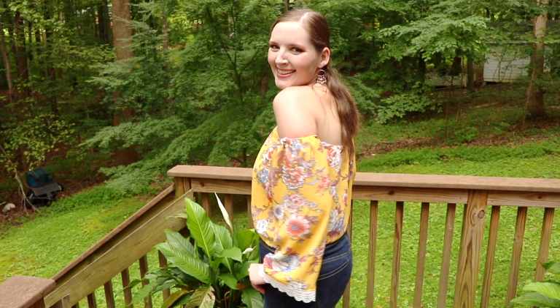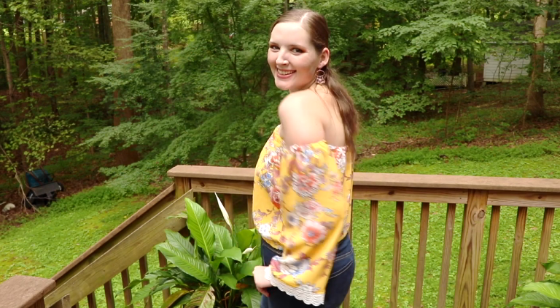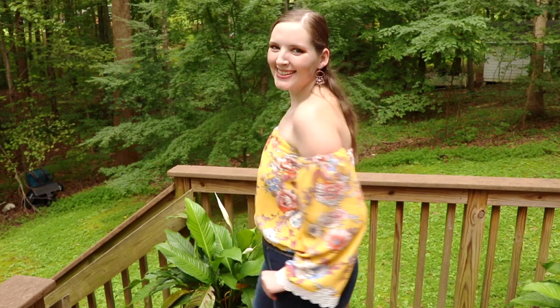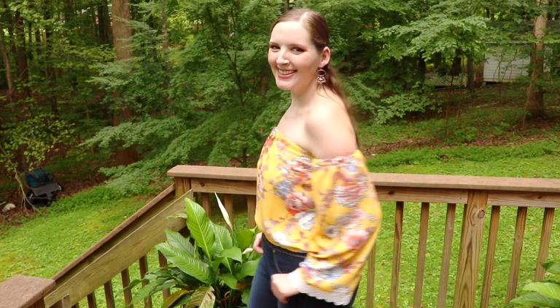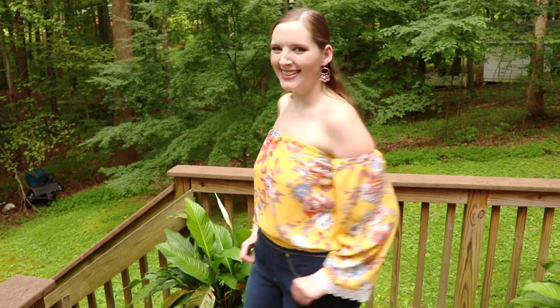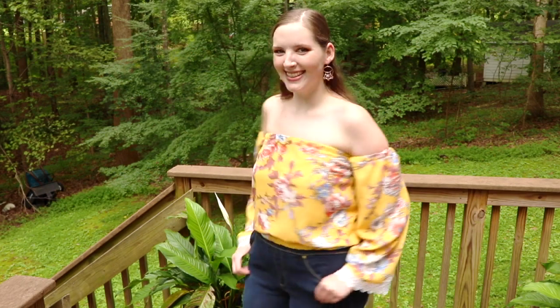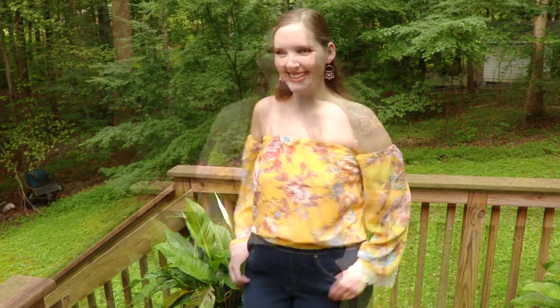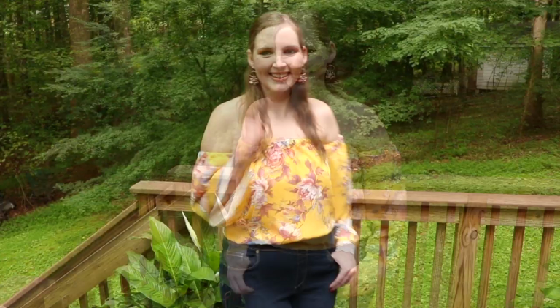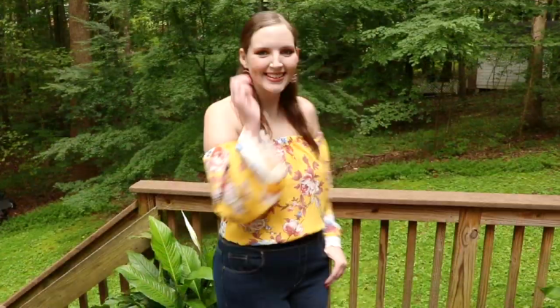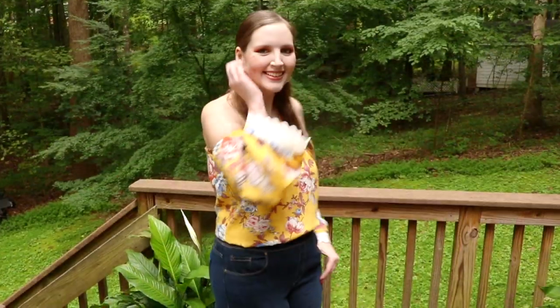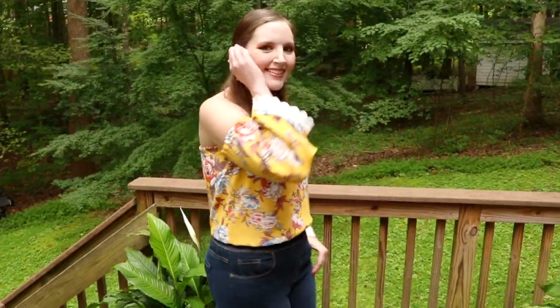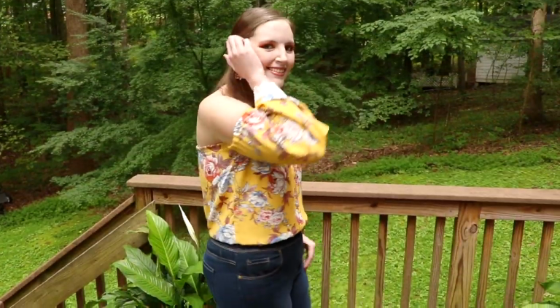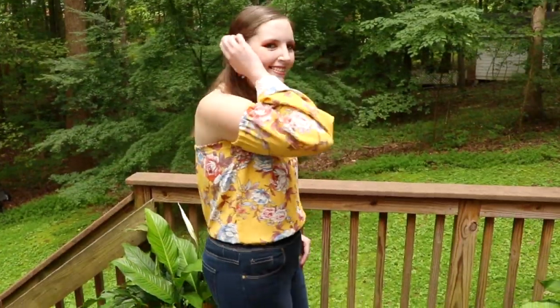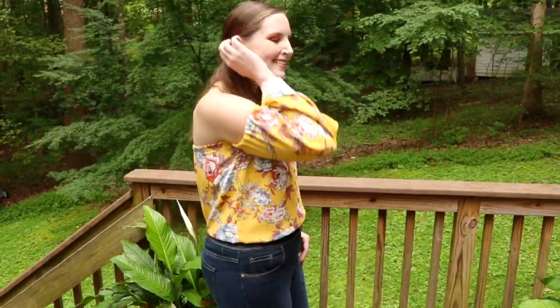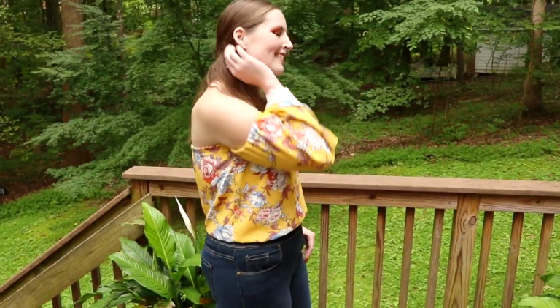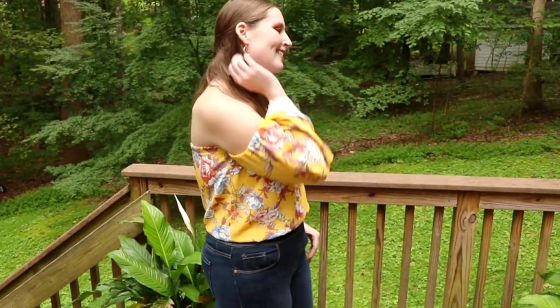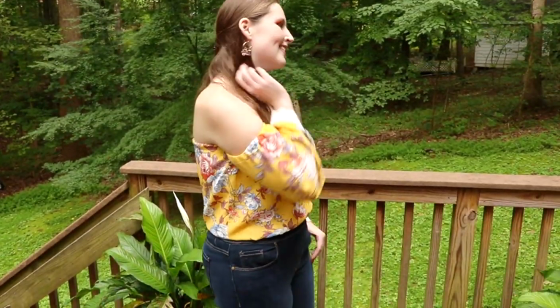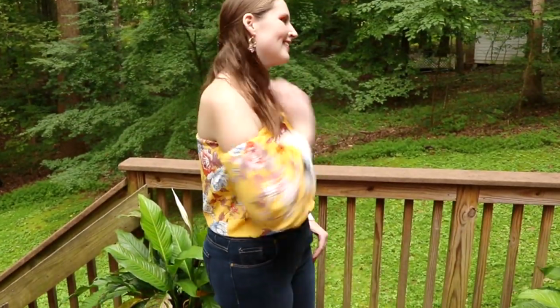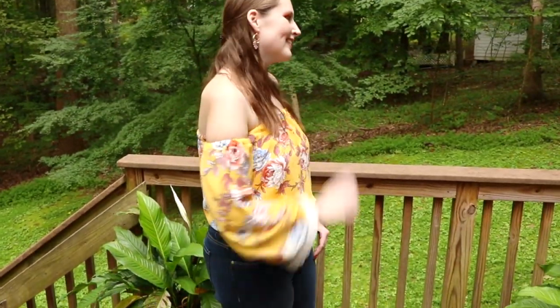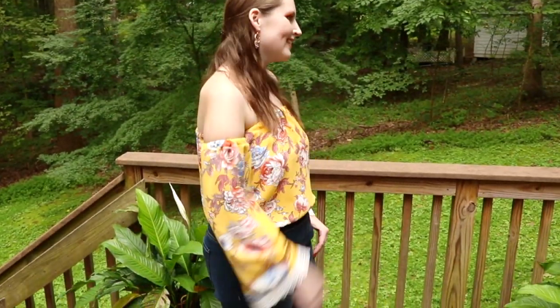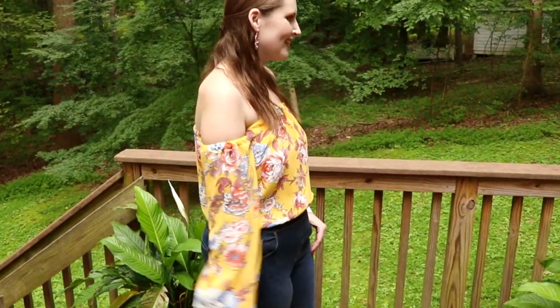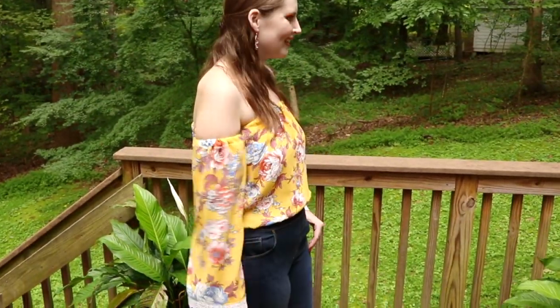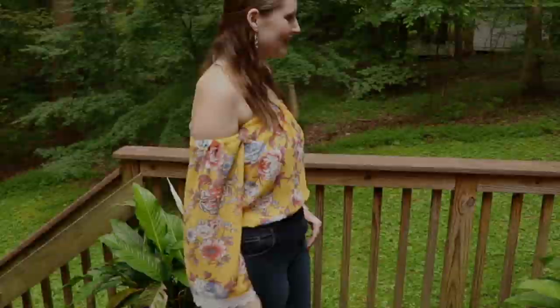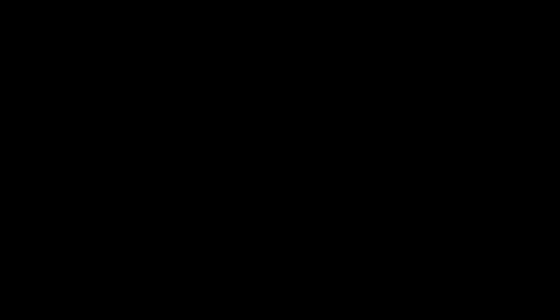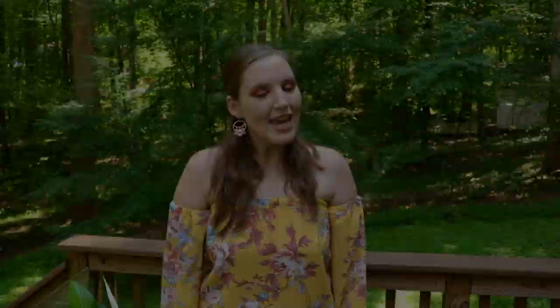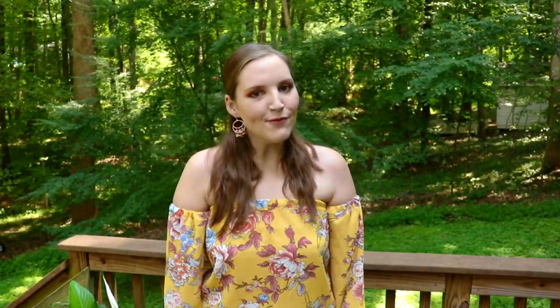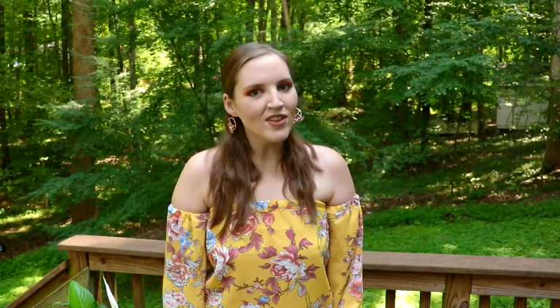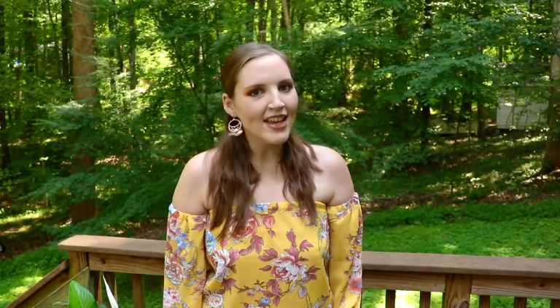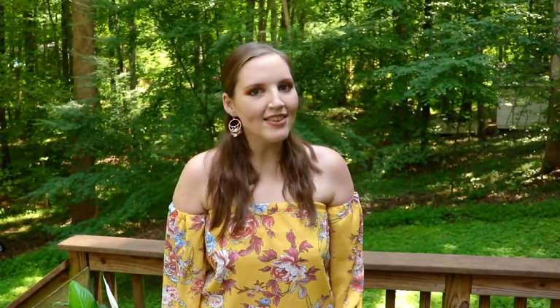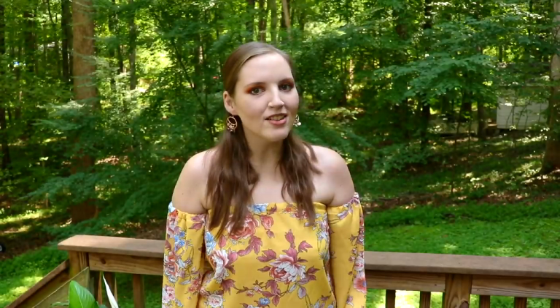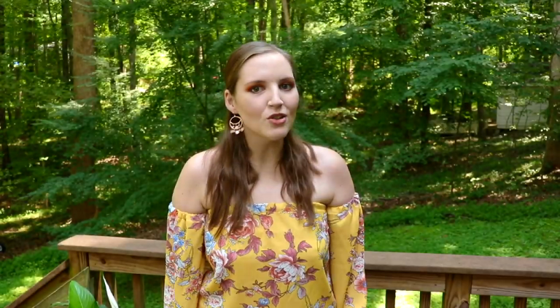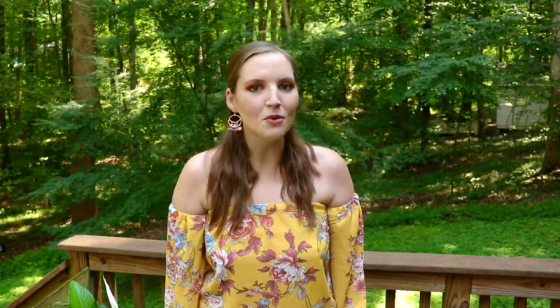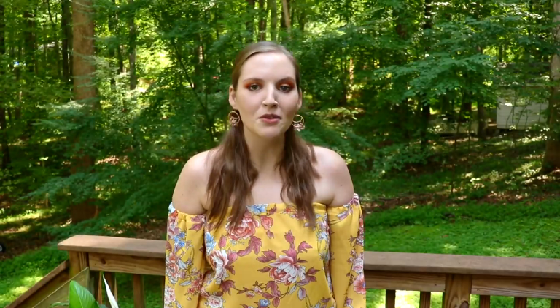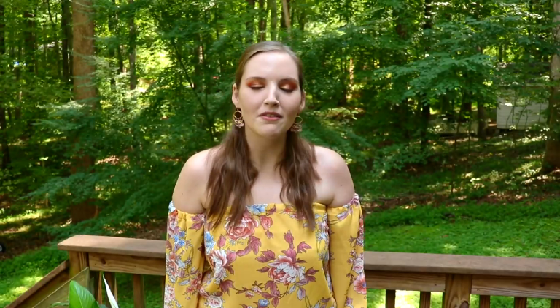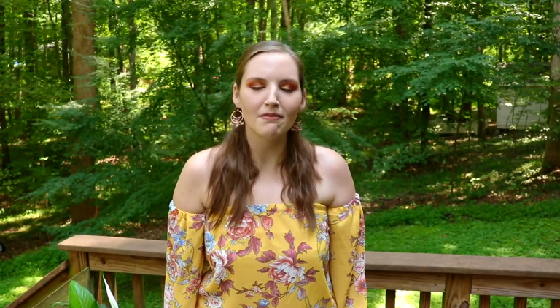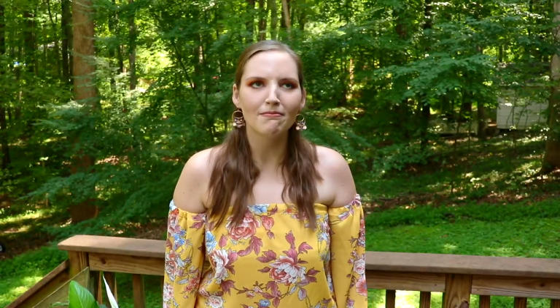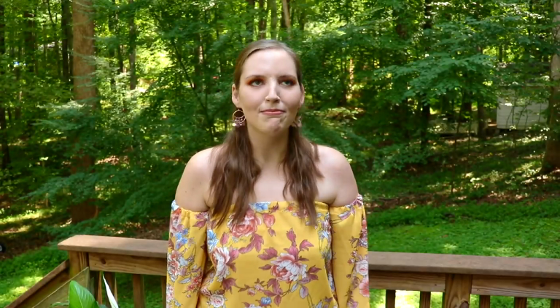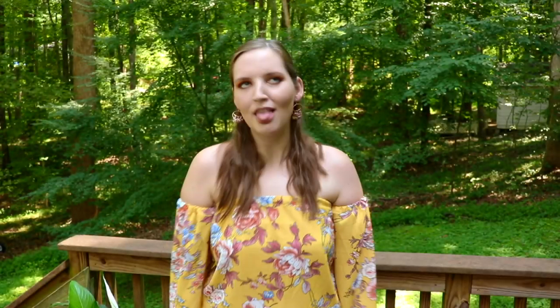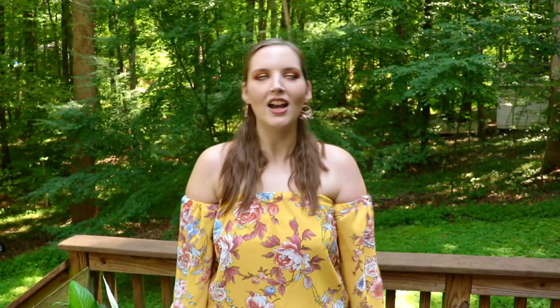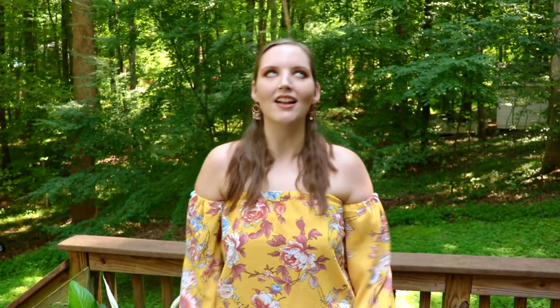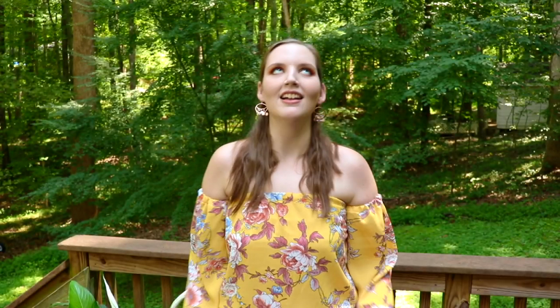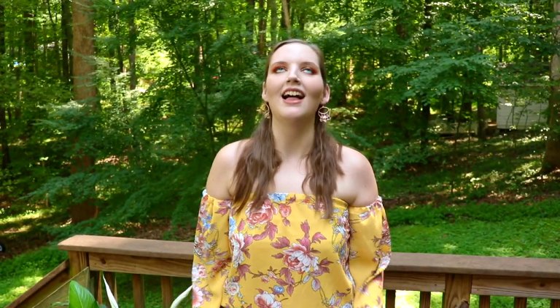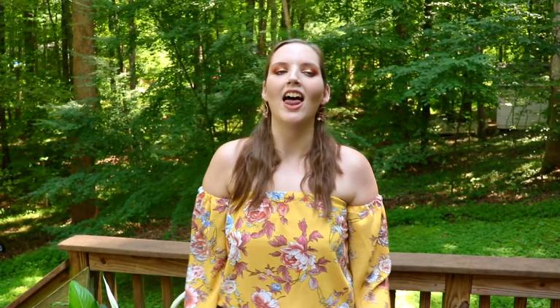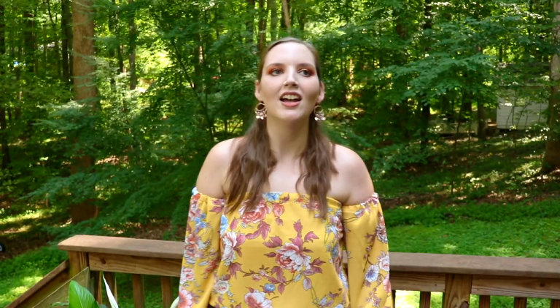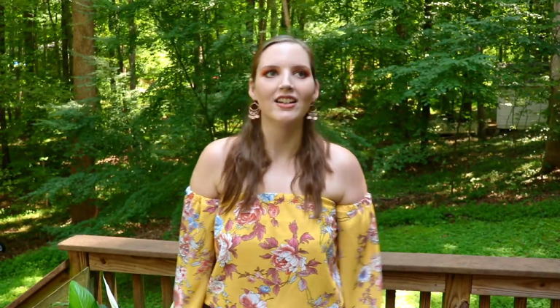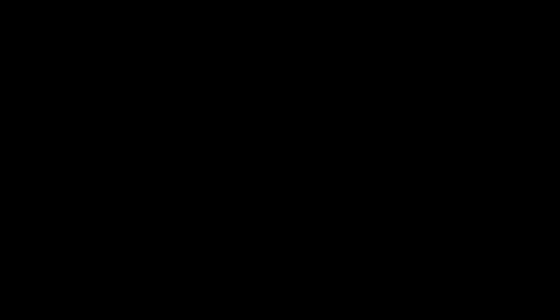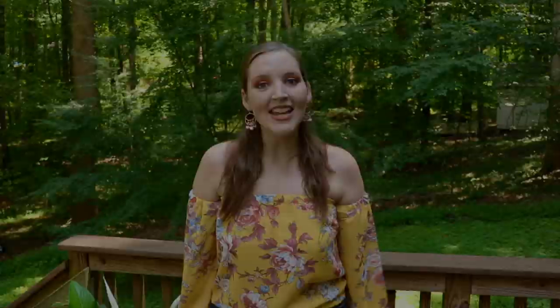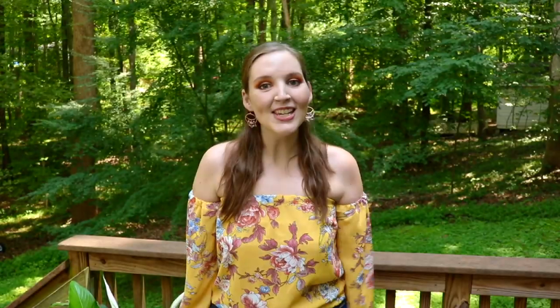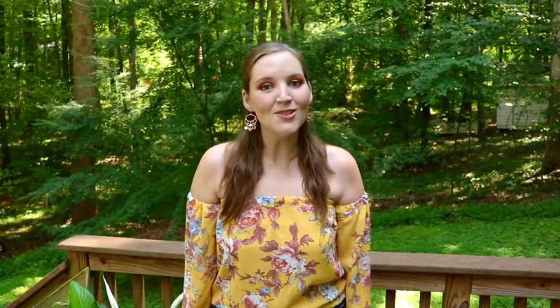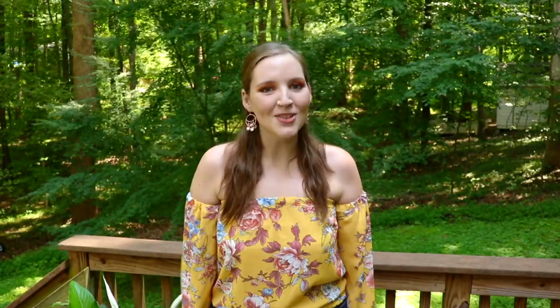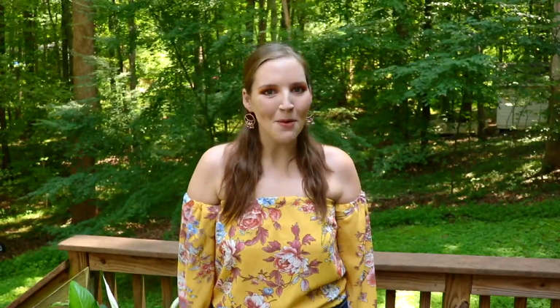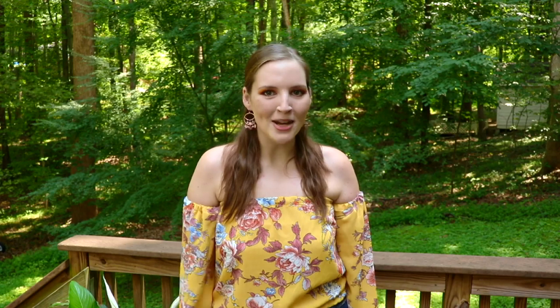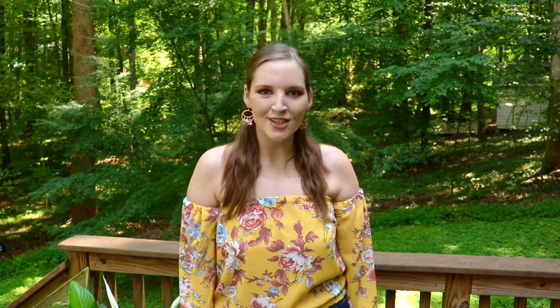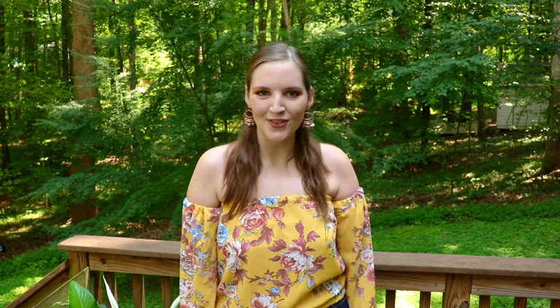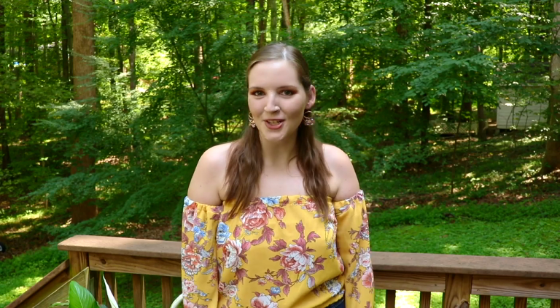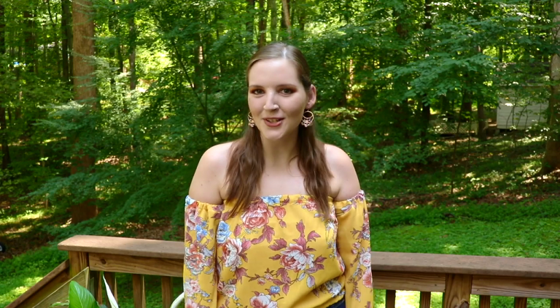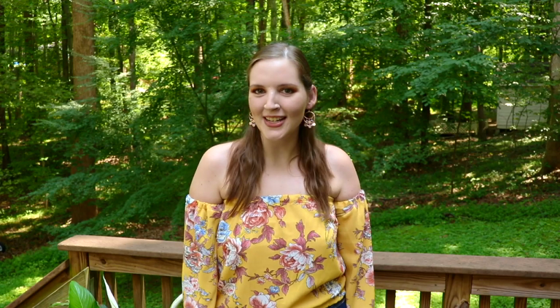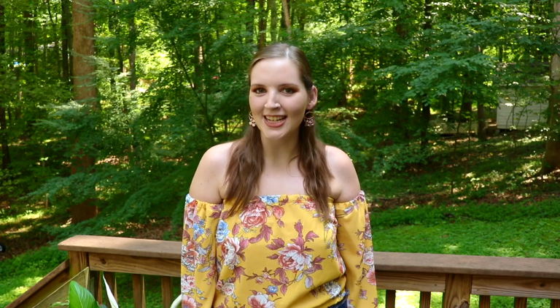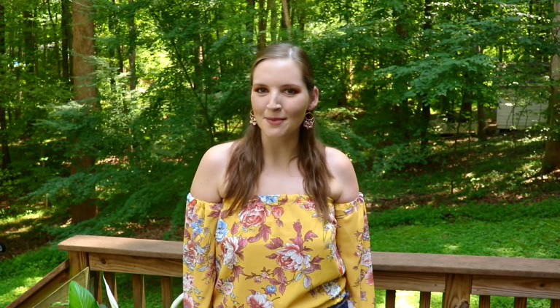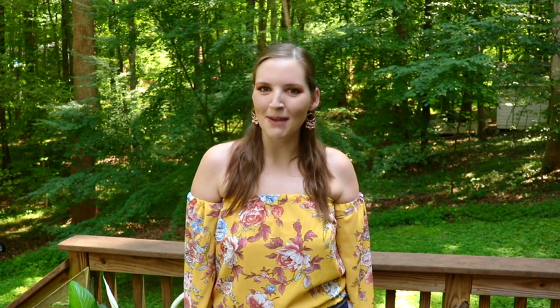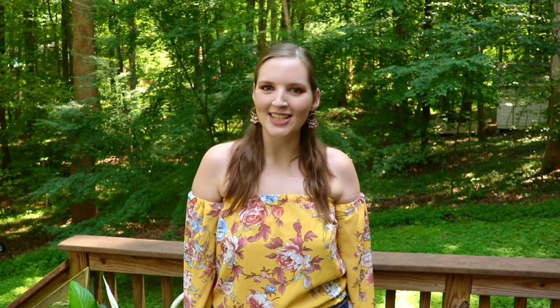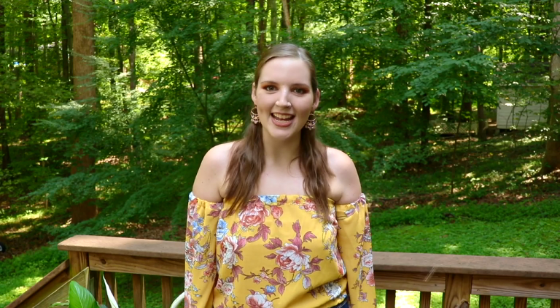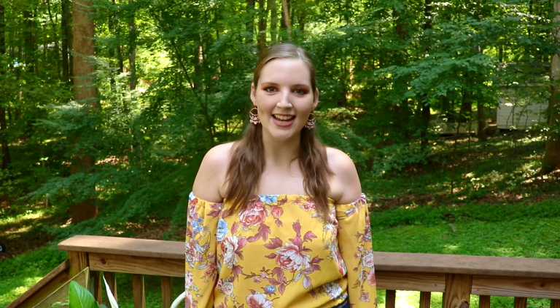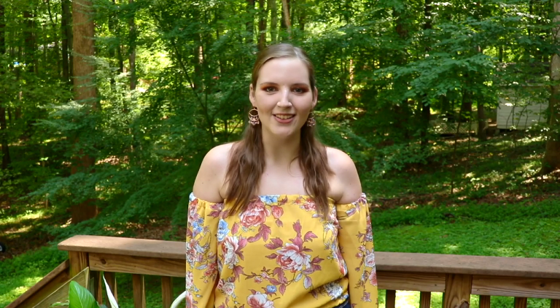And now your top is ready to wear! Thank you all so much for tuning into my channel.